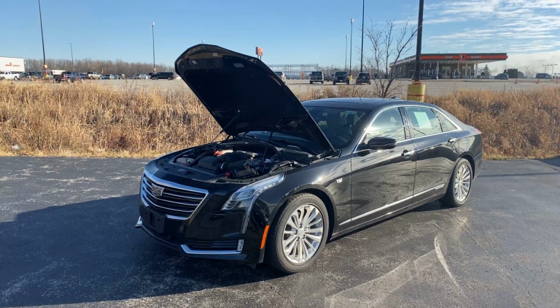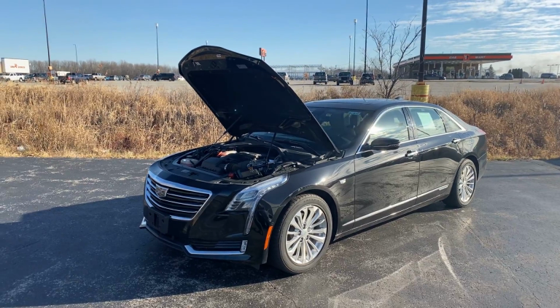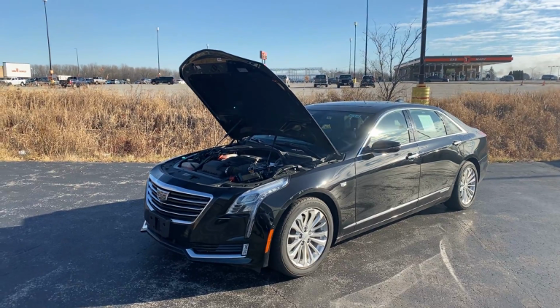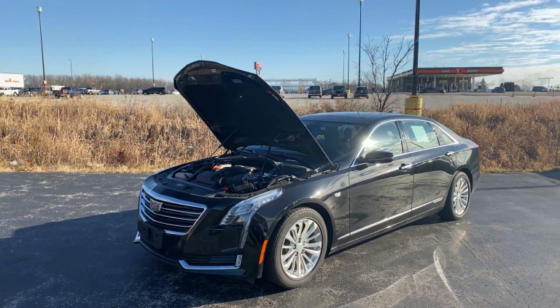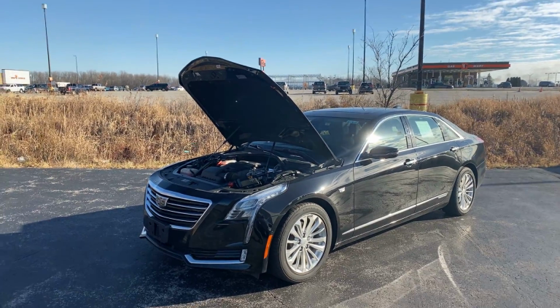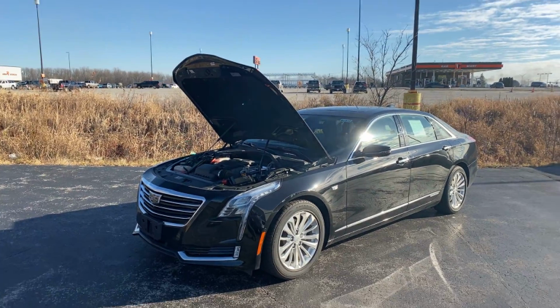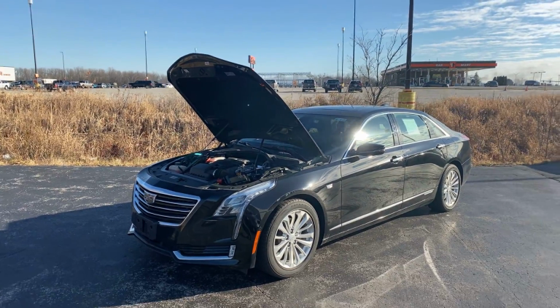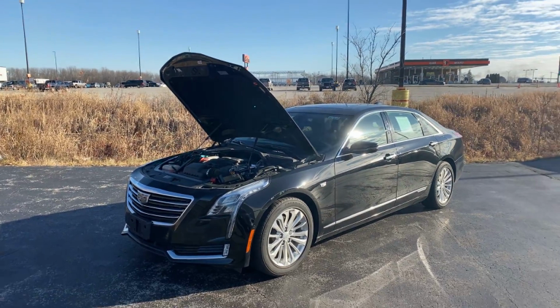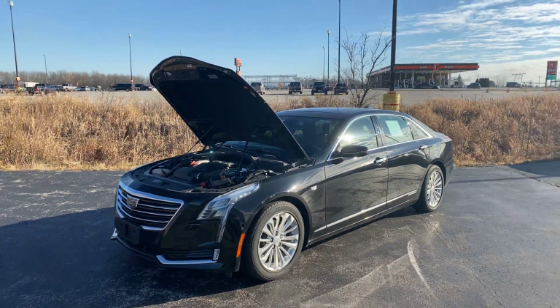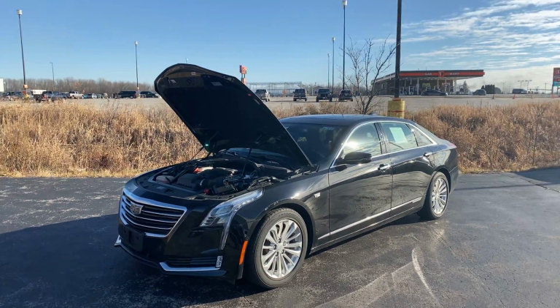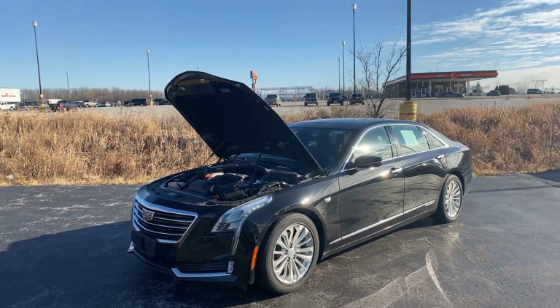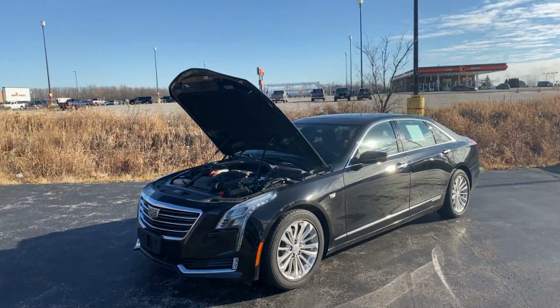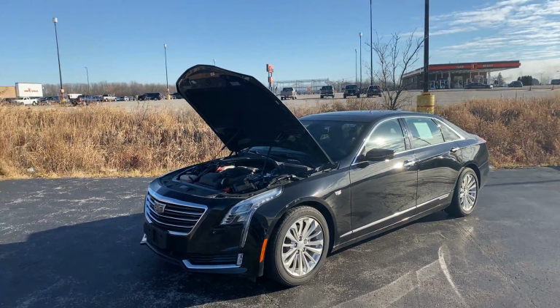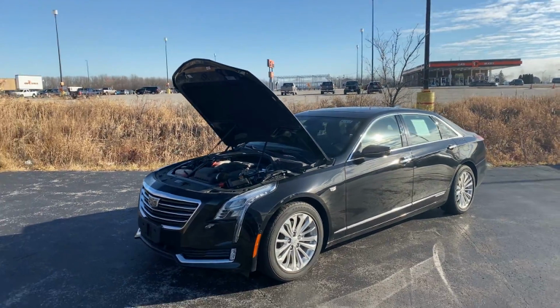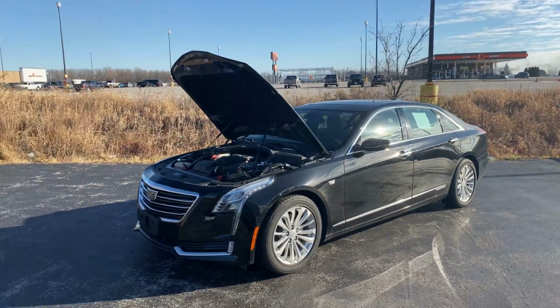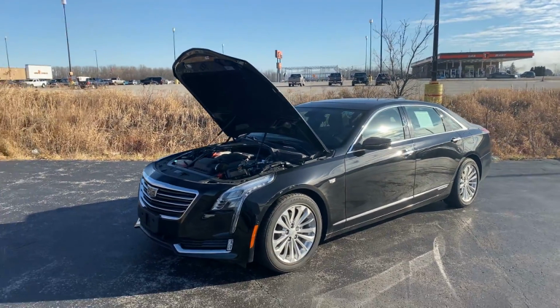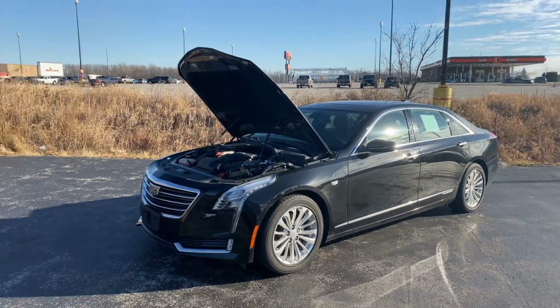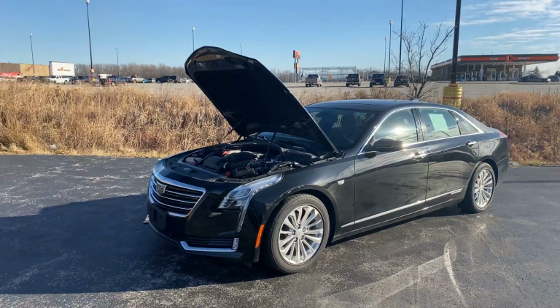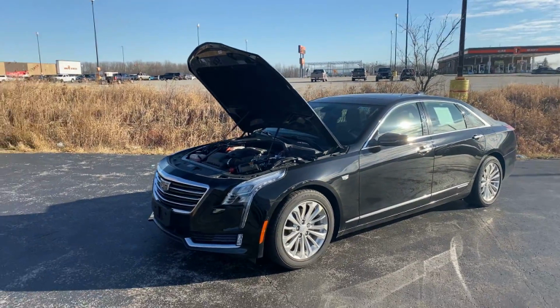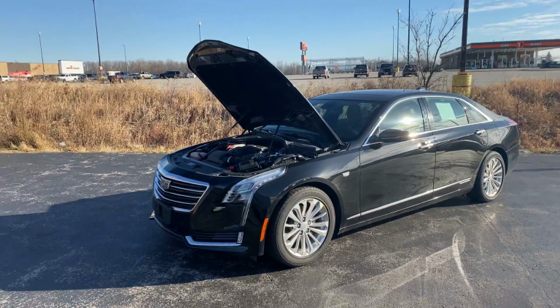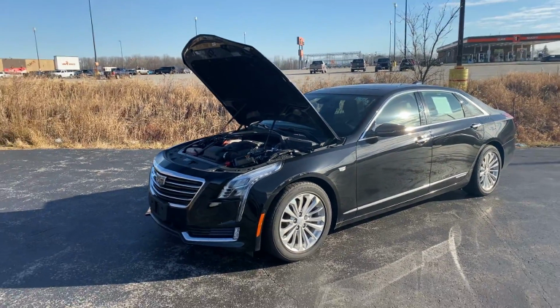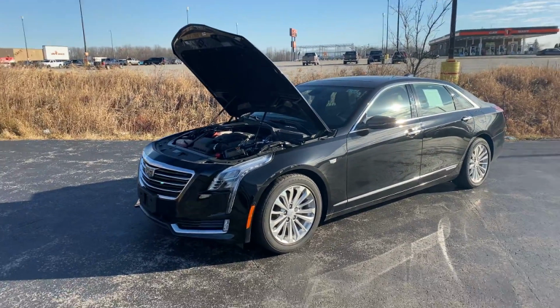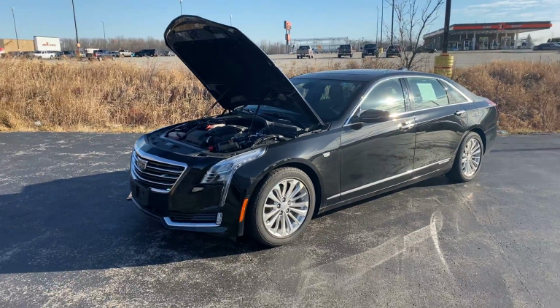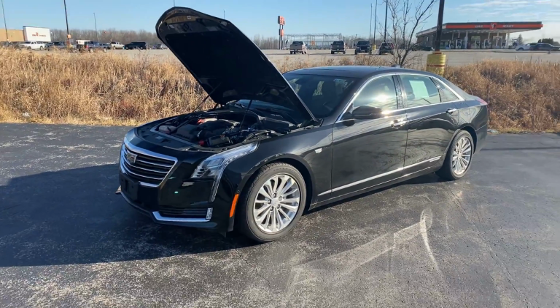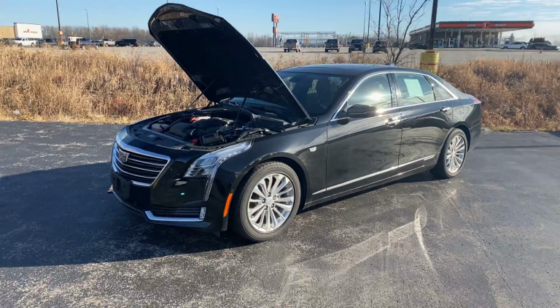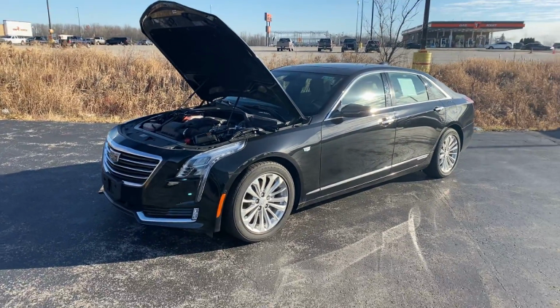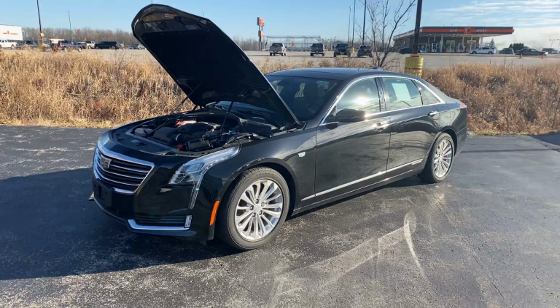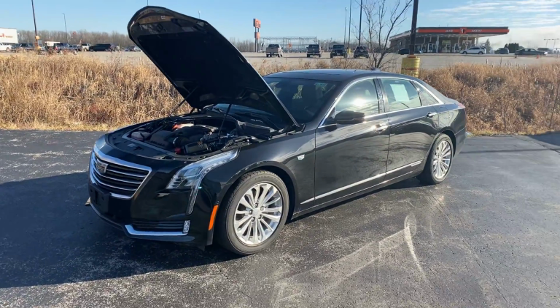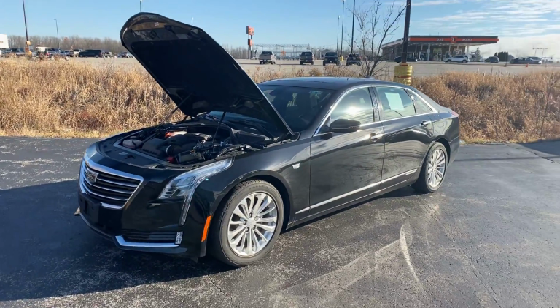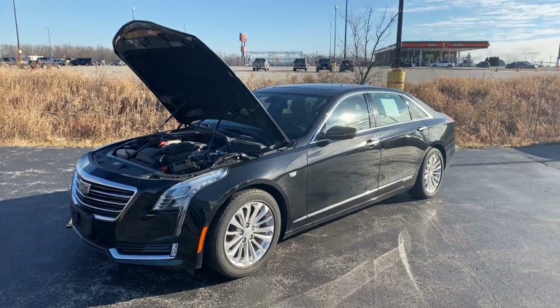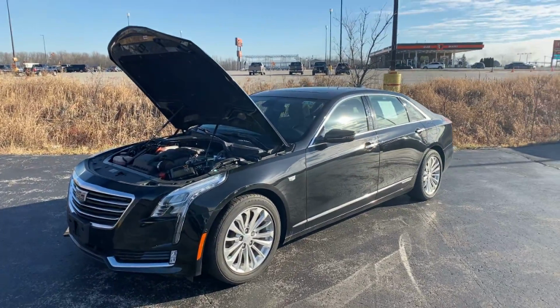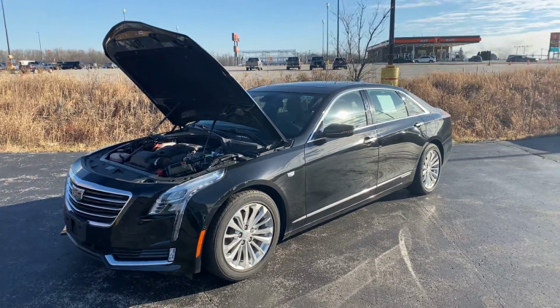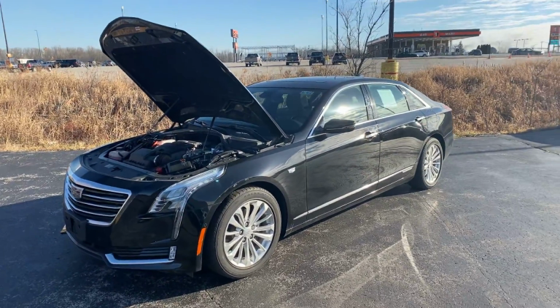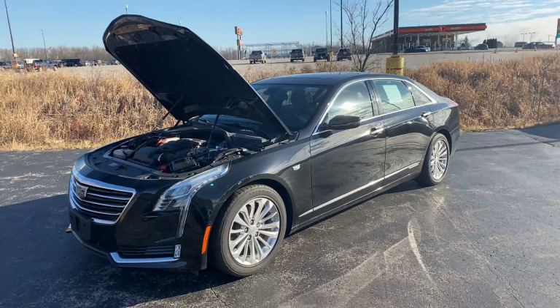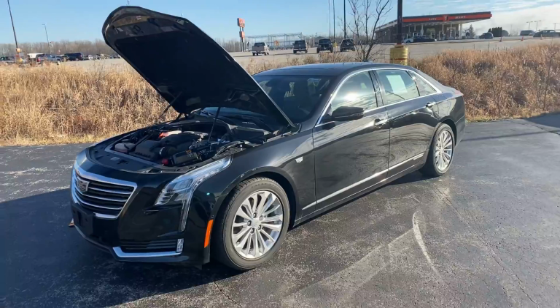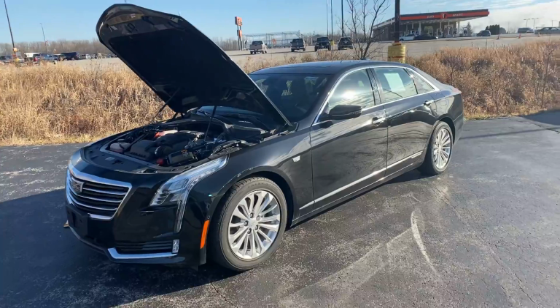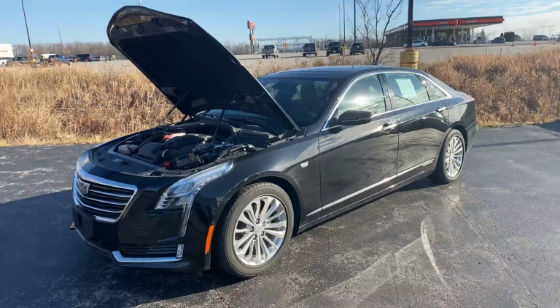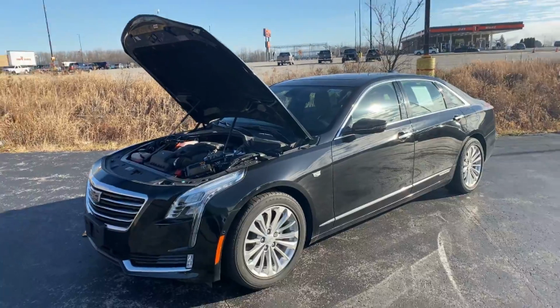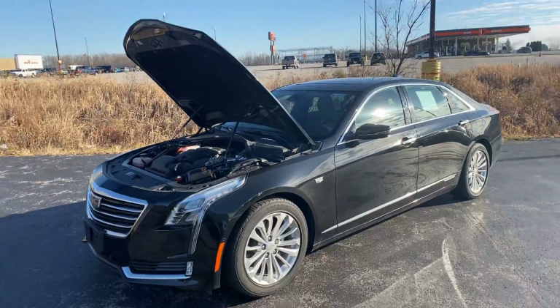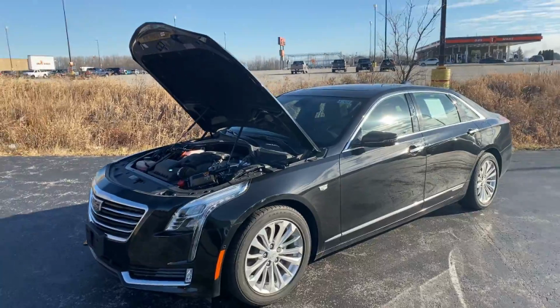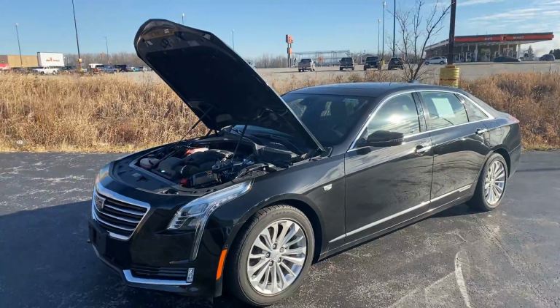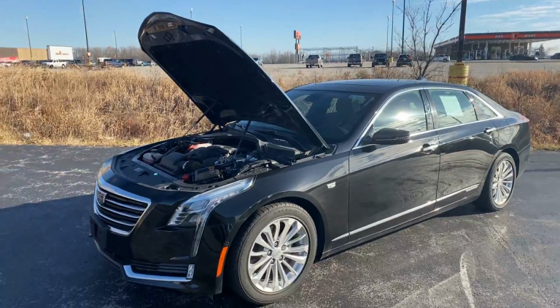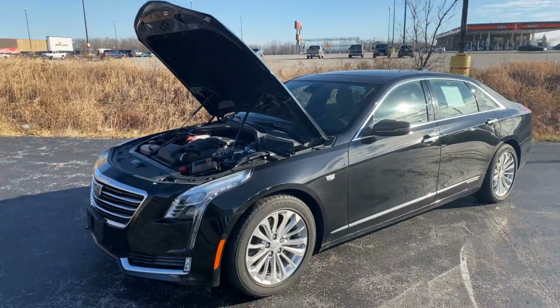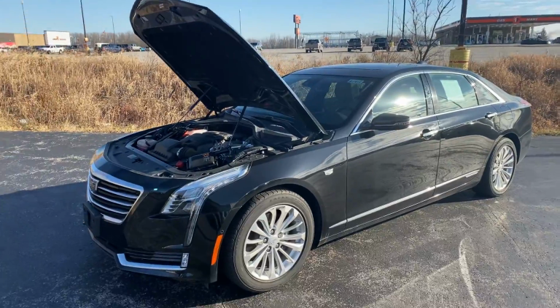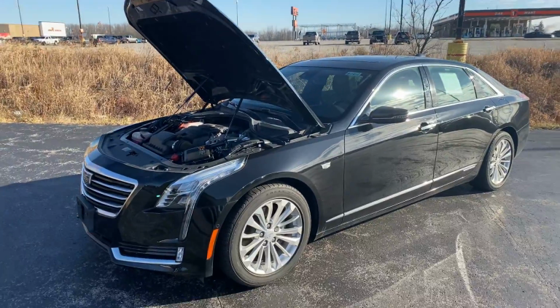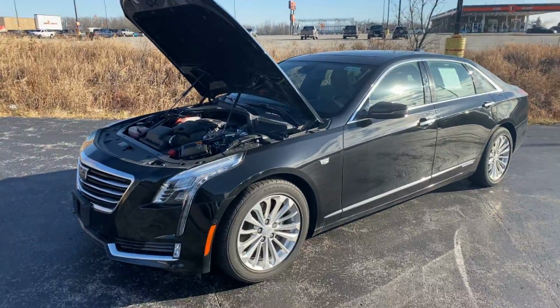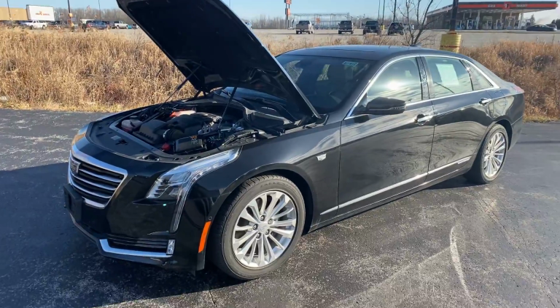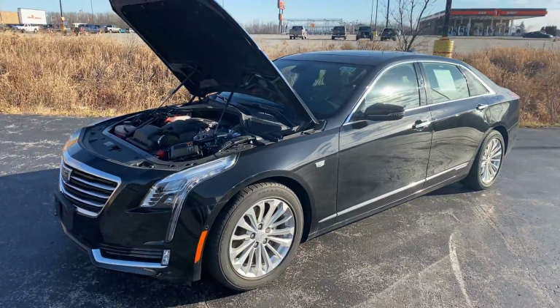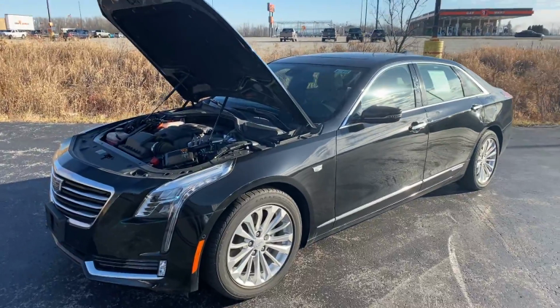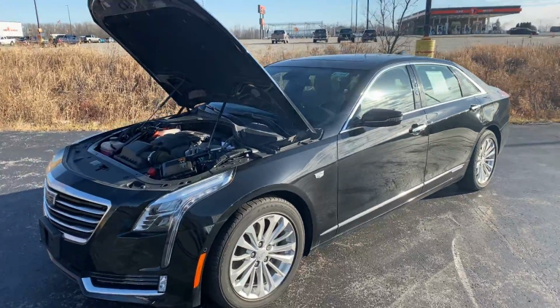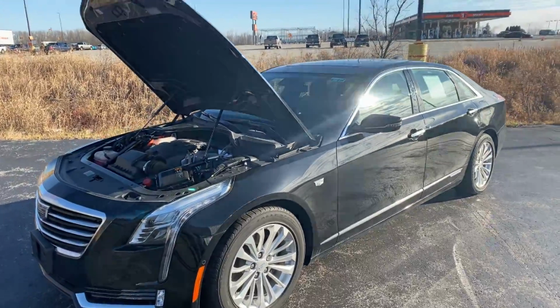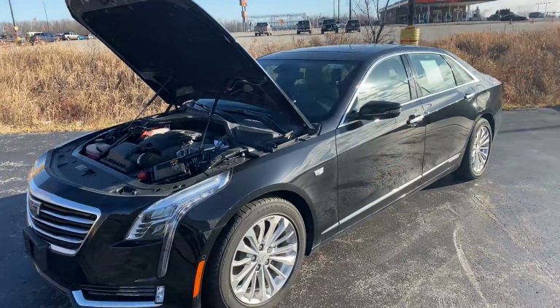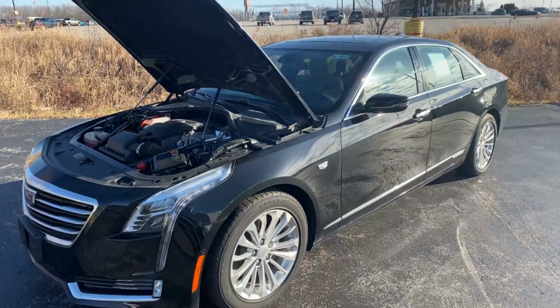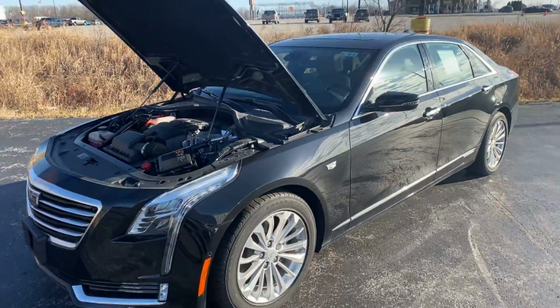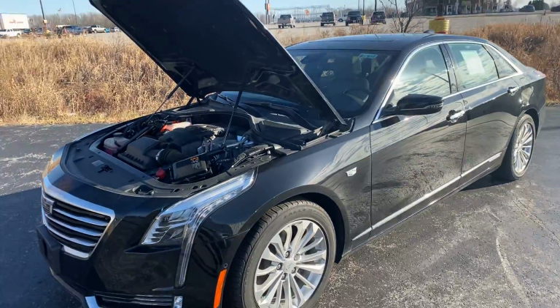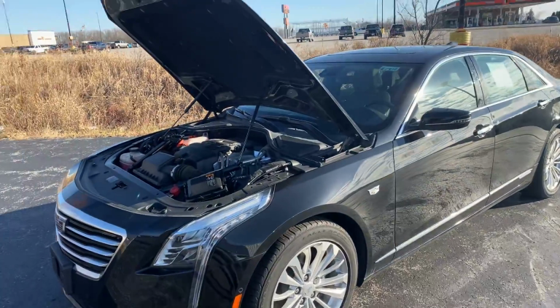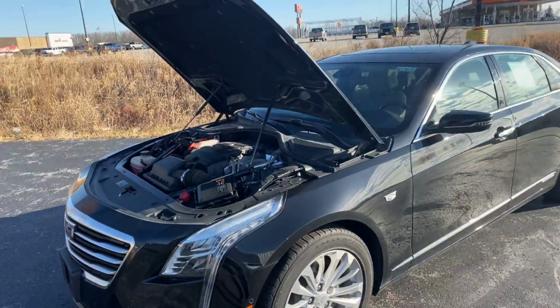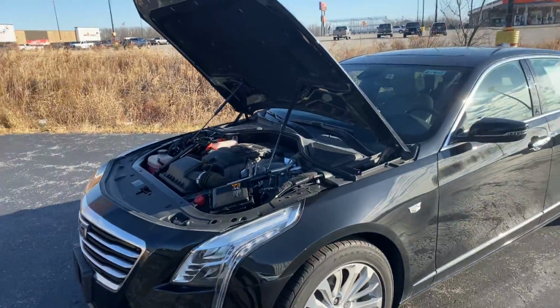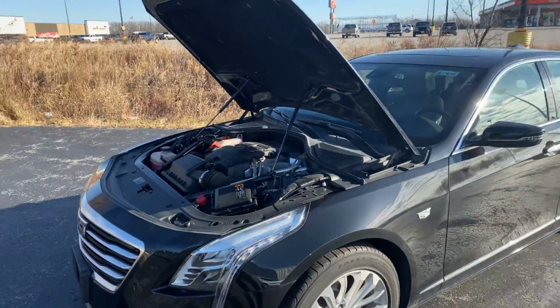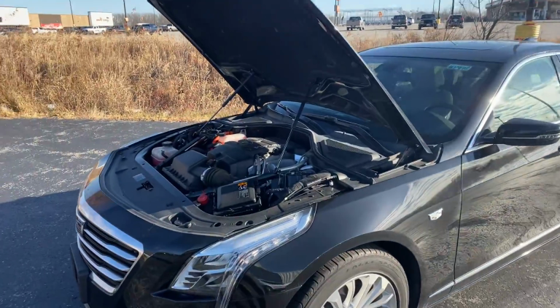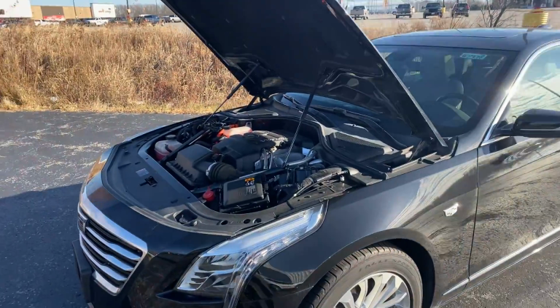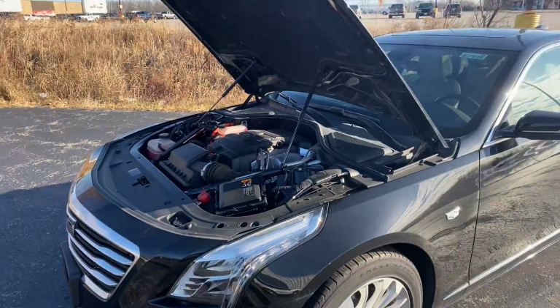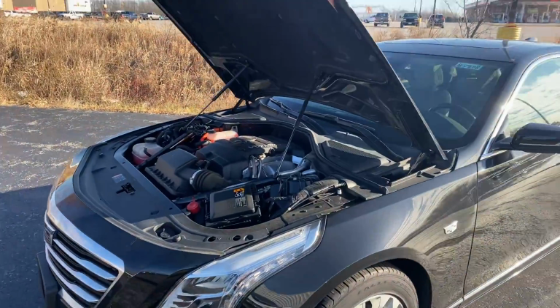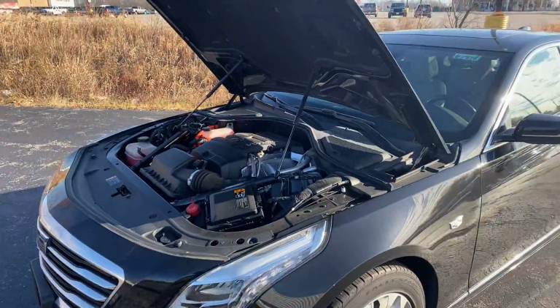Hey there, this is Brian at Van Horn Chevrolet. Here is the 2017 Cadillac CT6 plug-in. Let's go ahead and take a closer look at it for you.